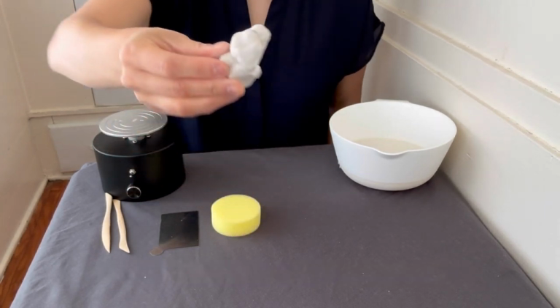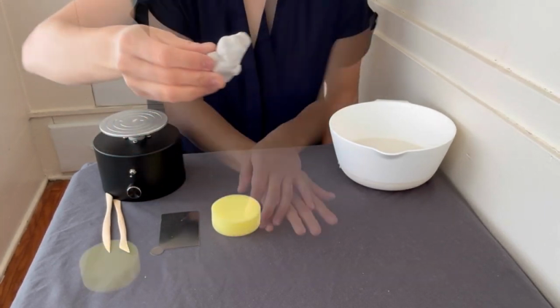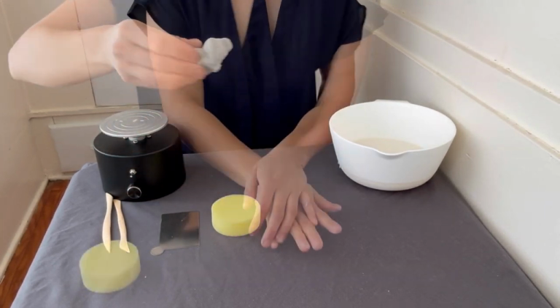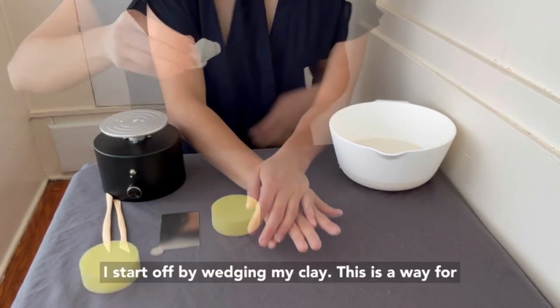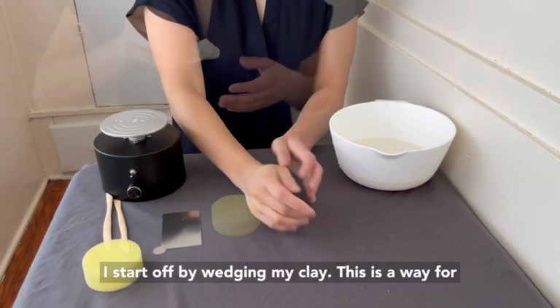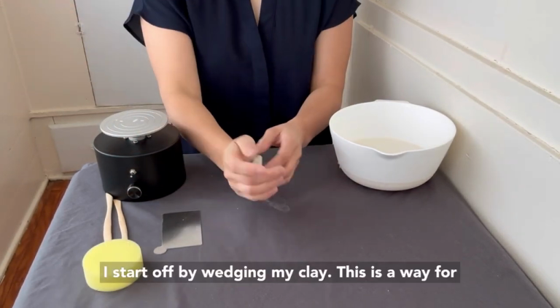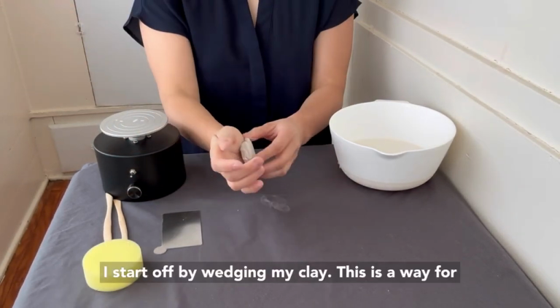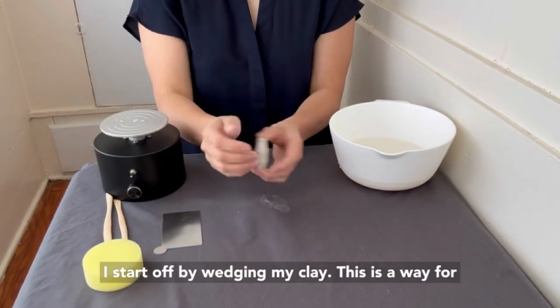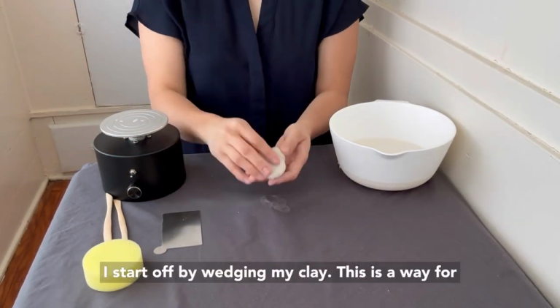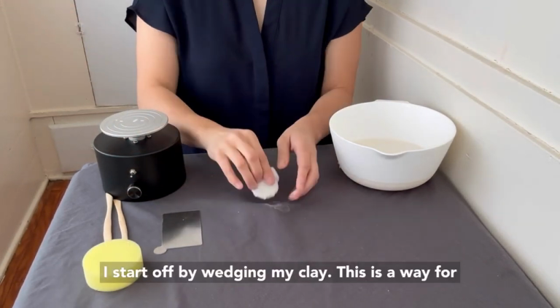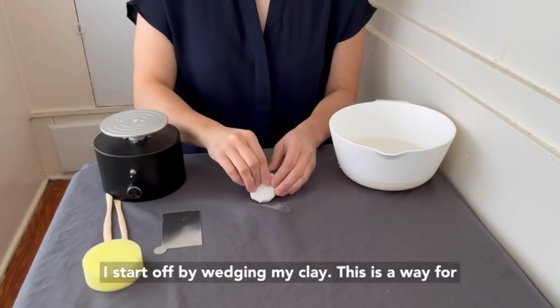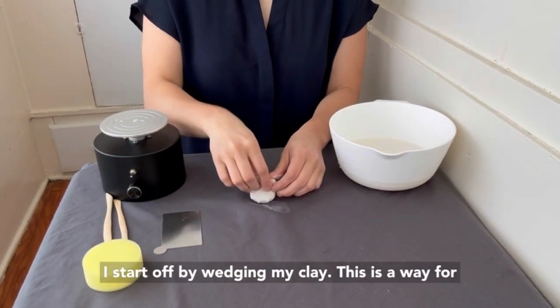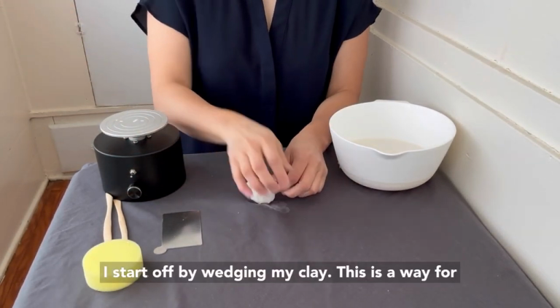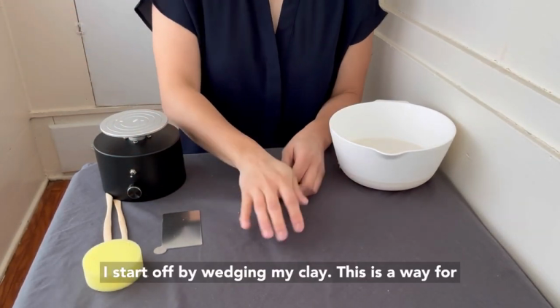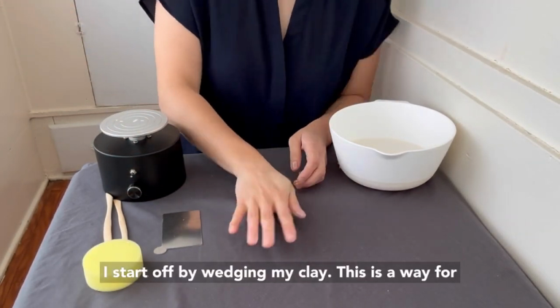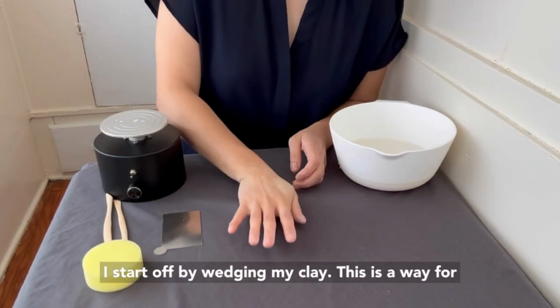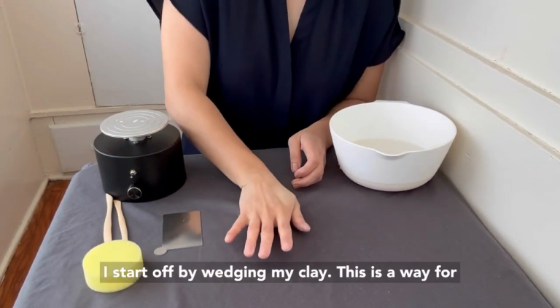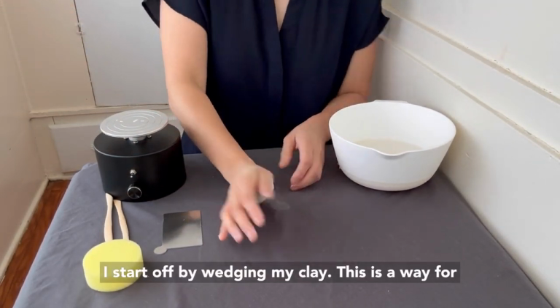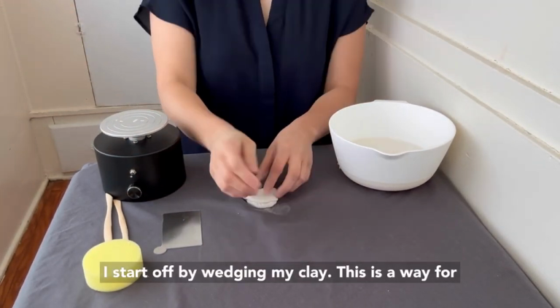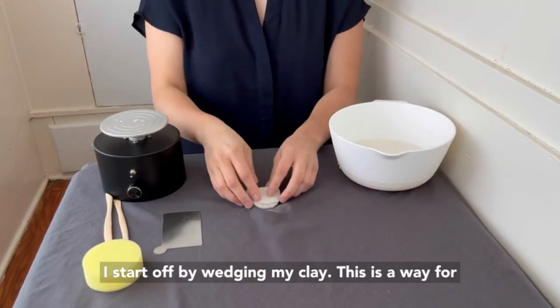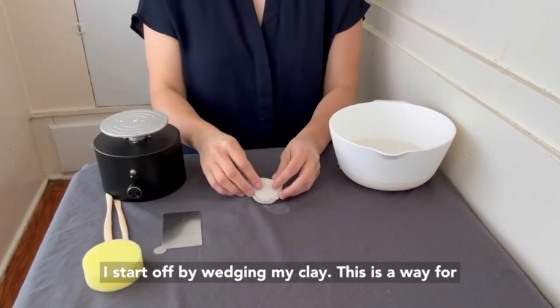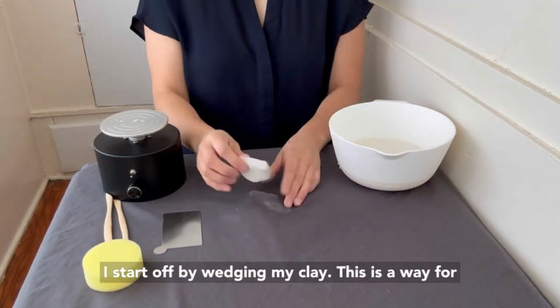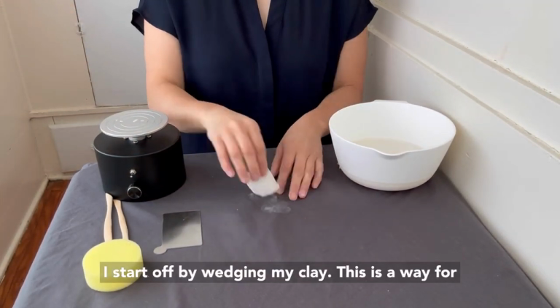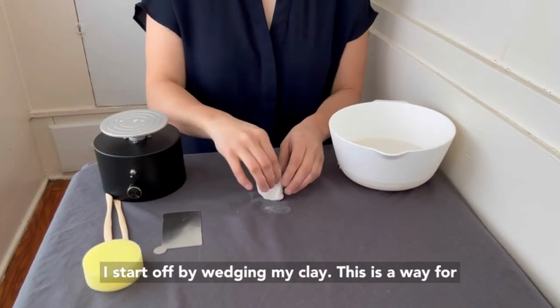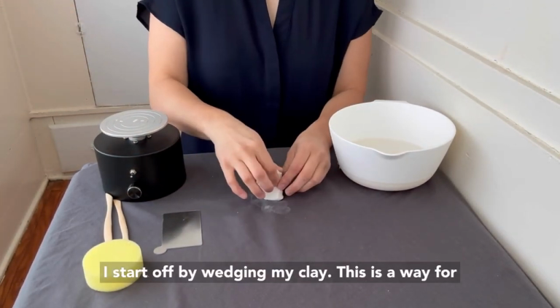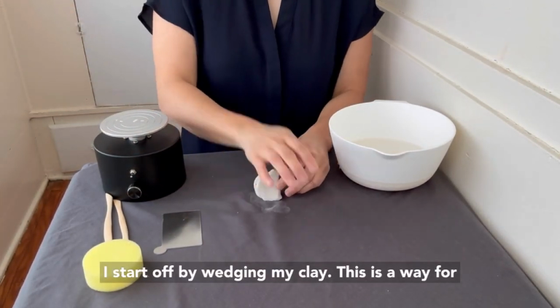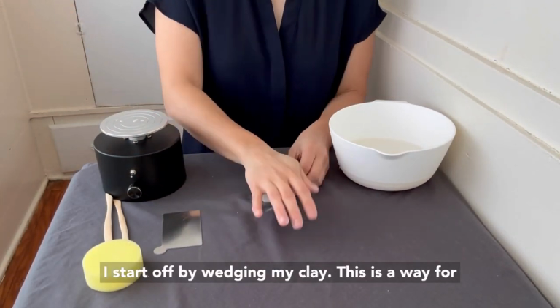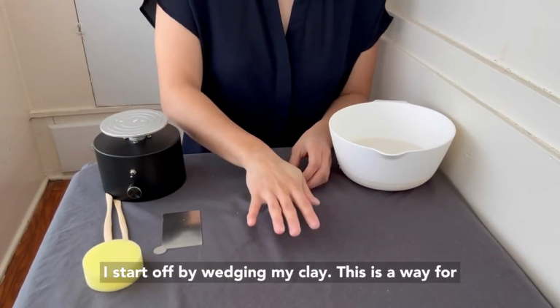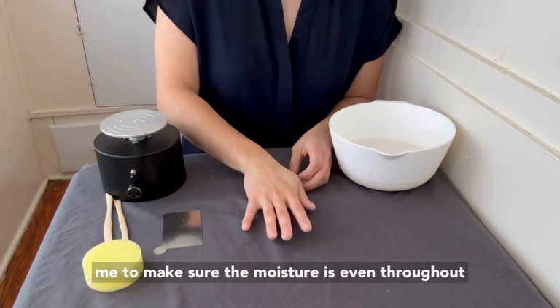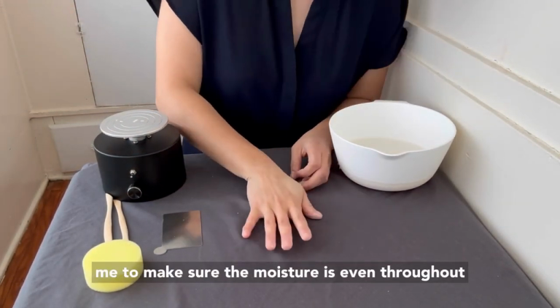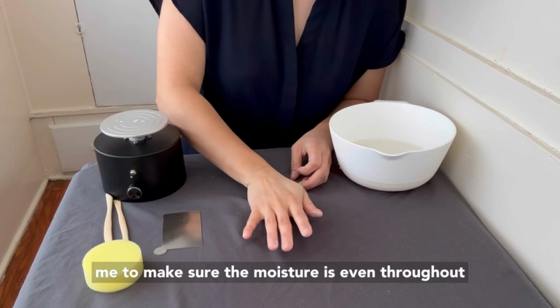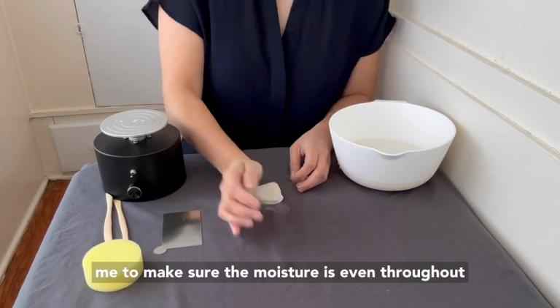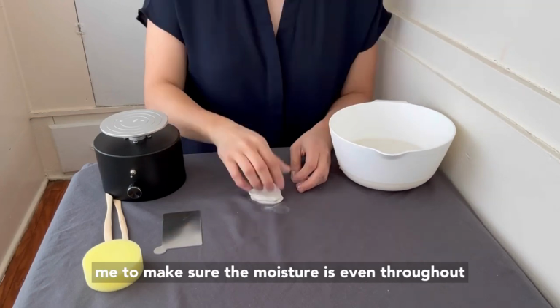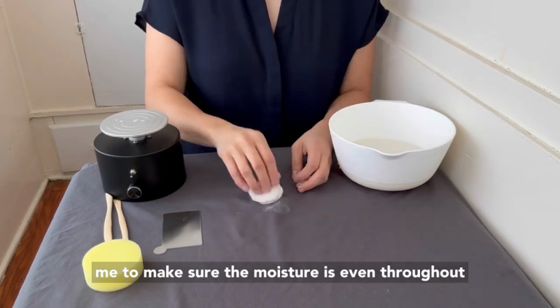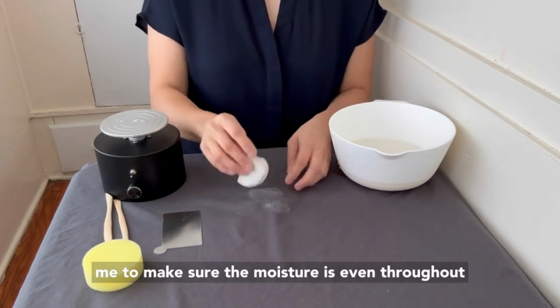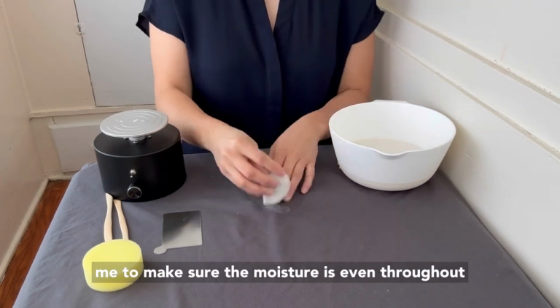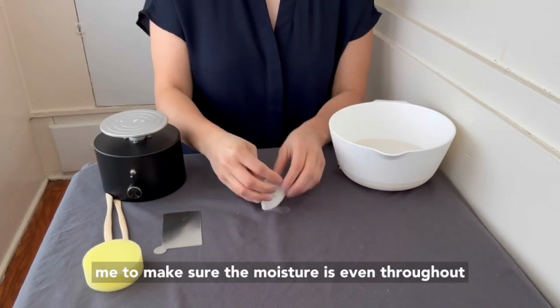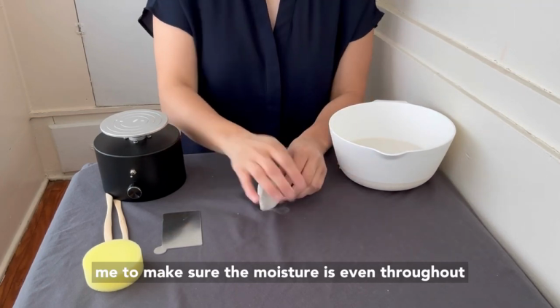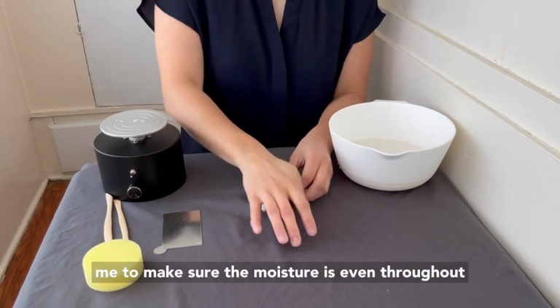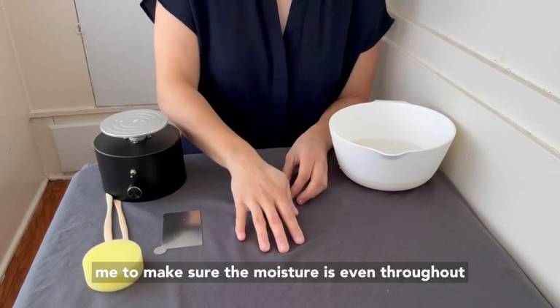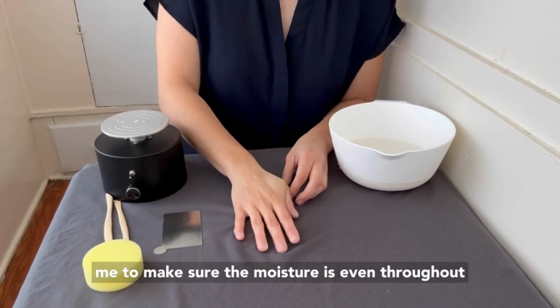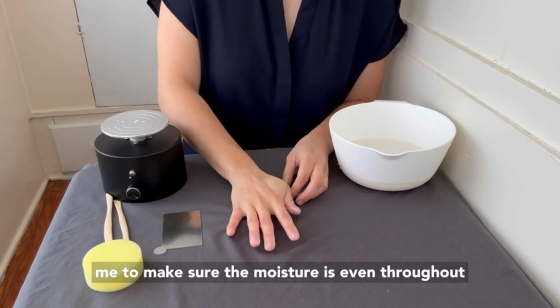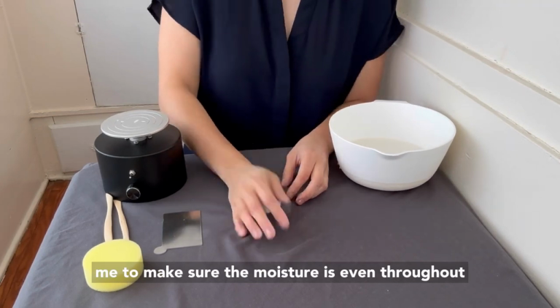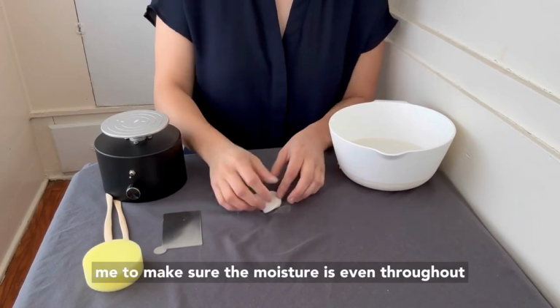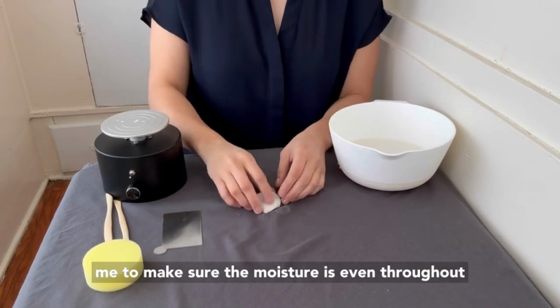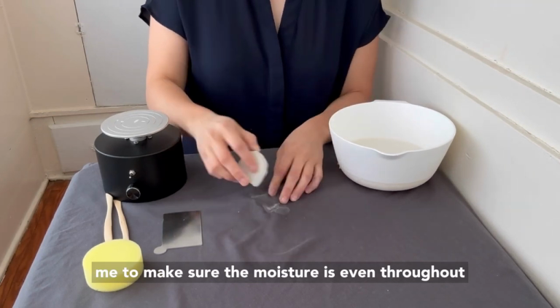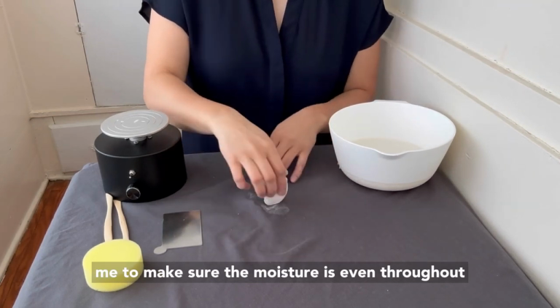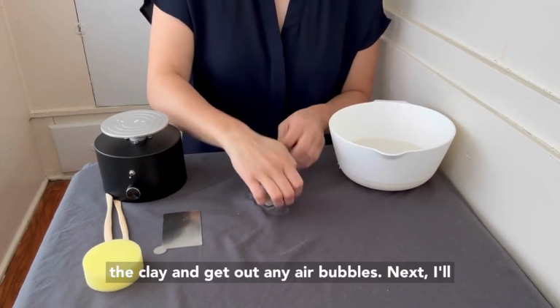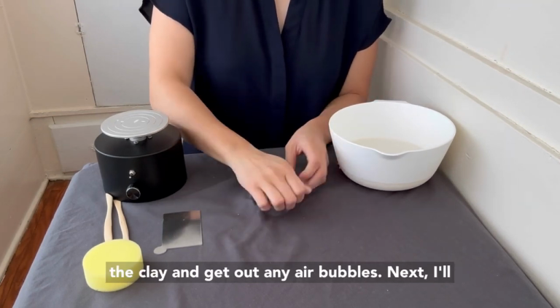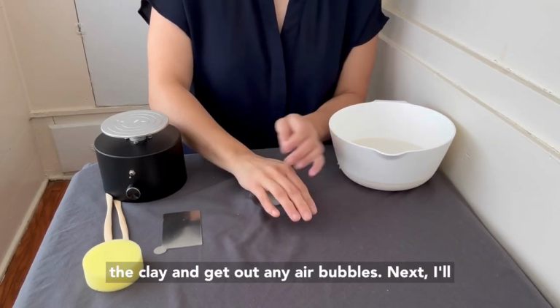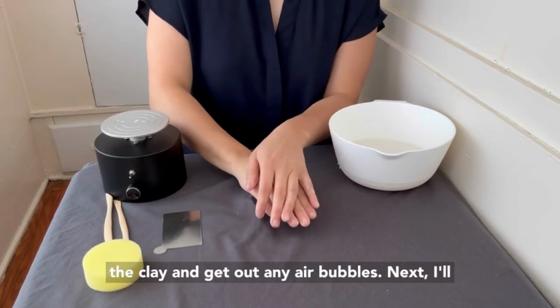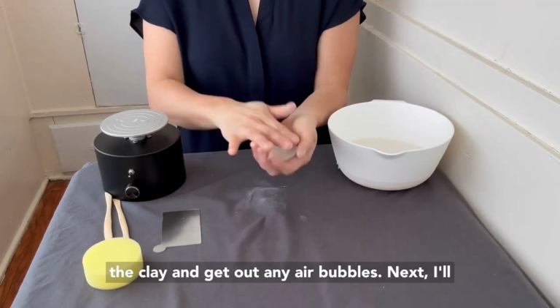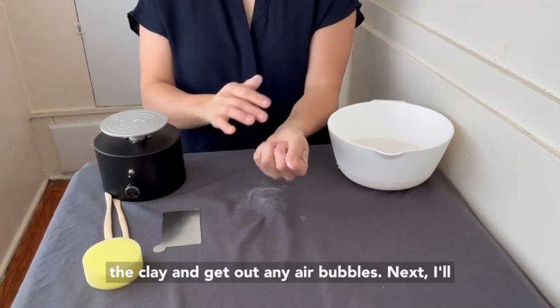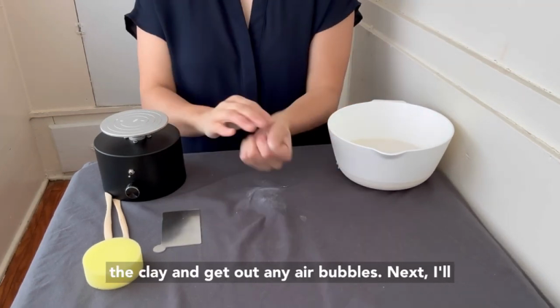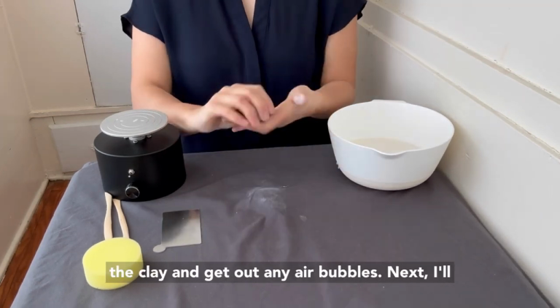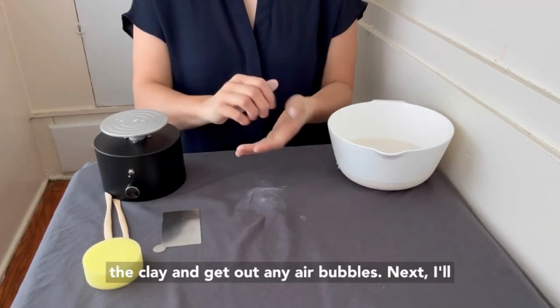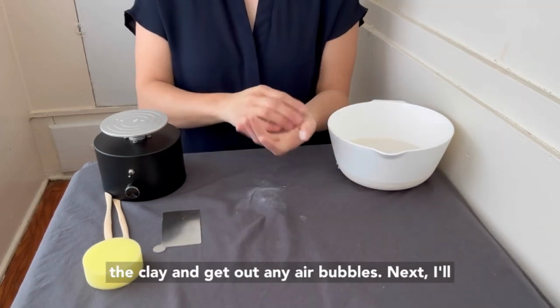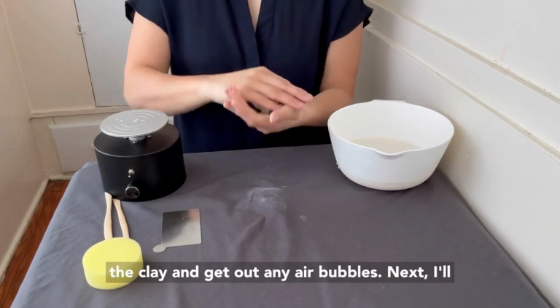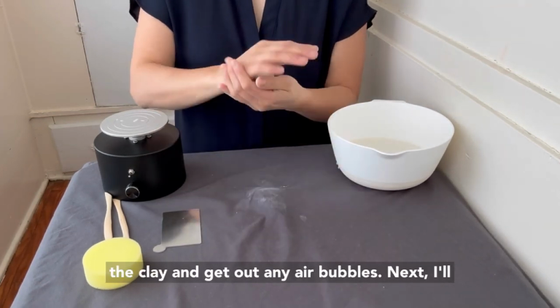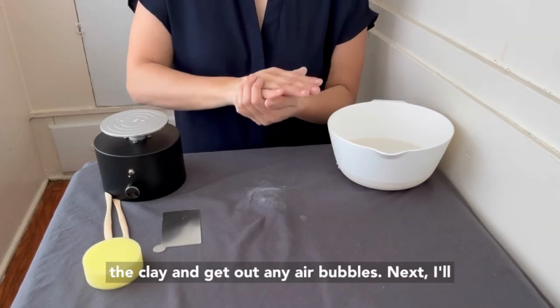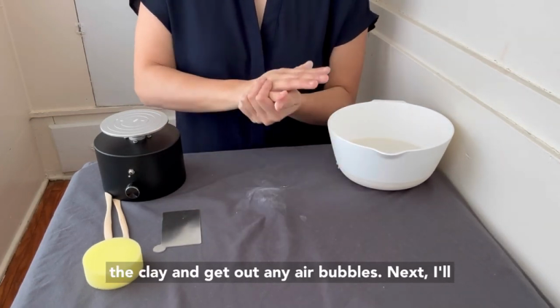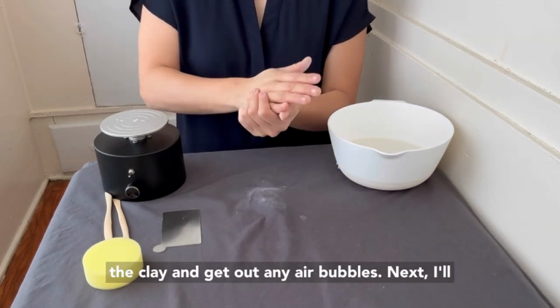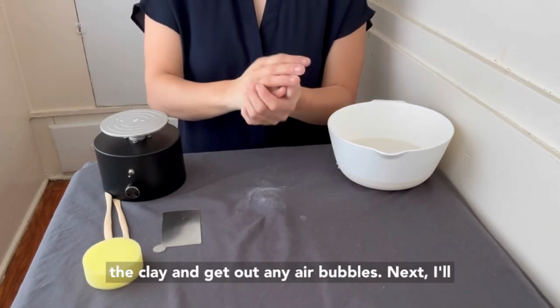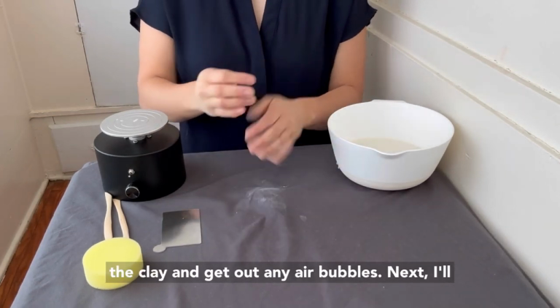I start off by wedging my clay. This is a way for me to make sure the moisture is even throughout the clay and get out any air bubbles.